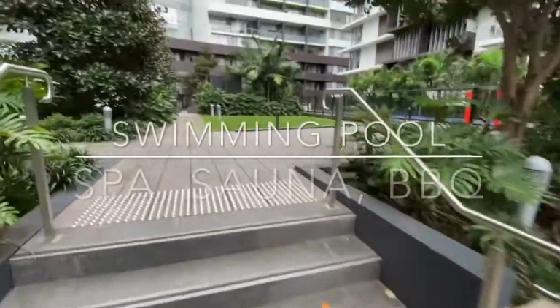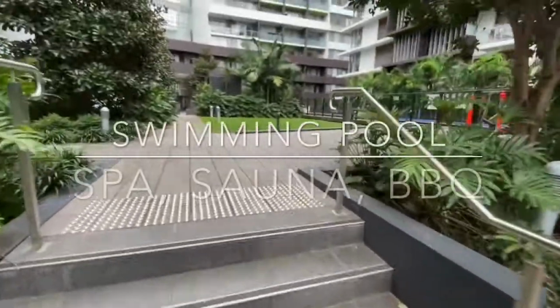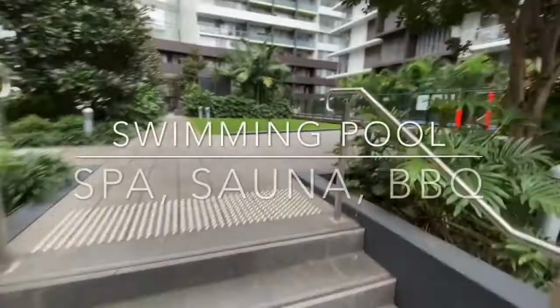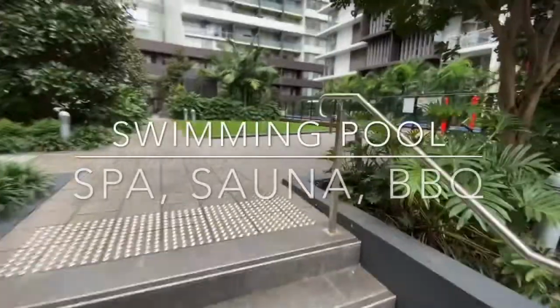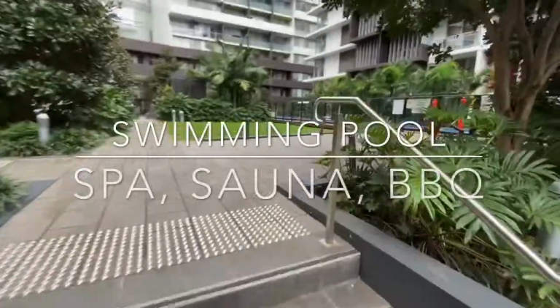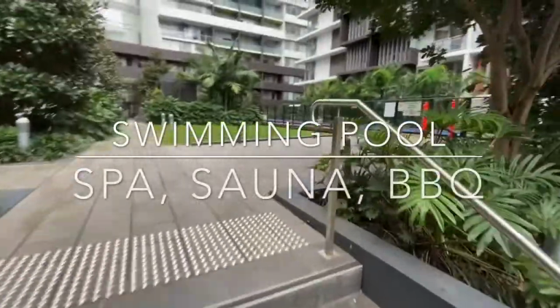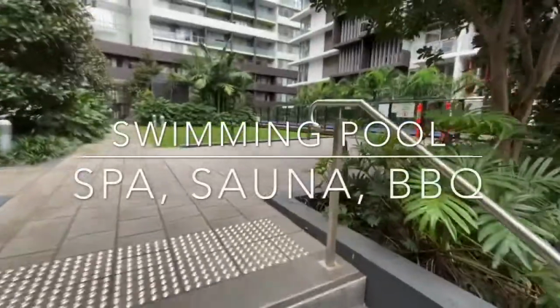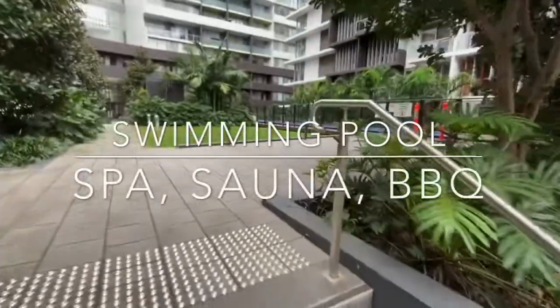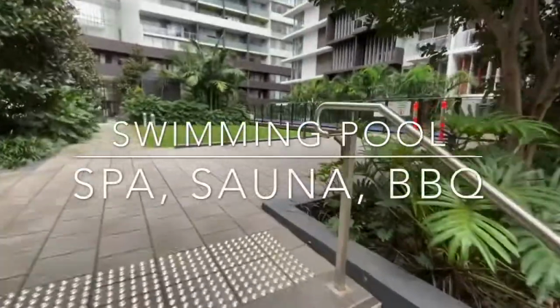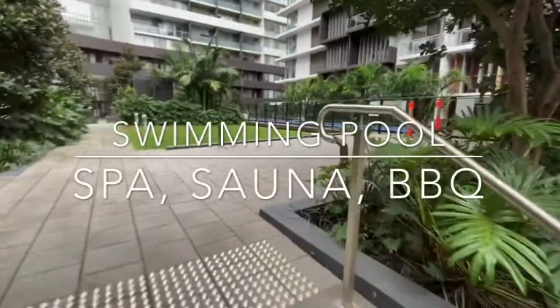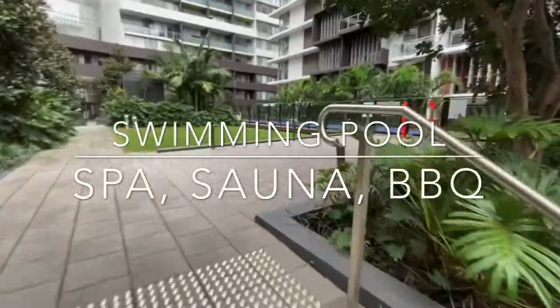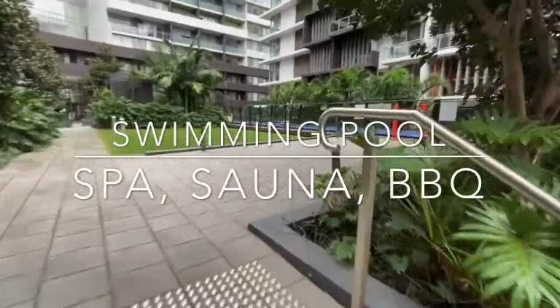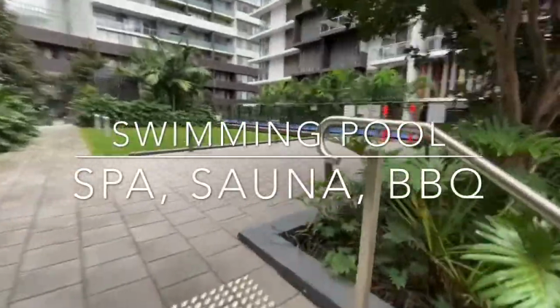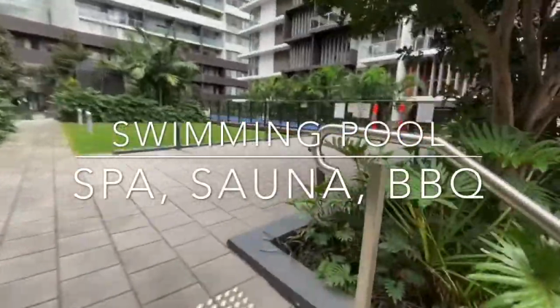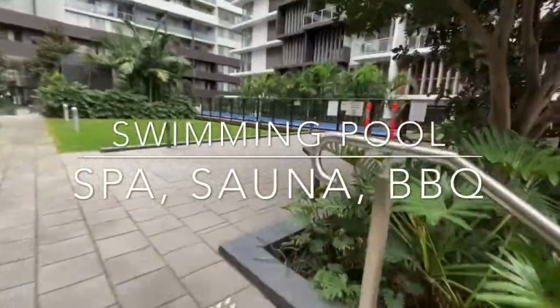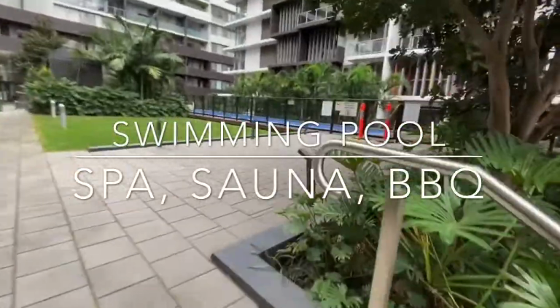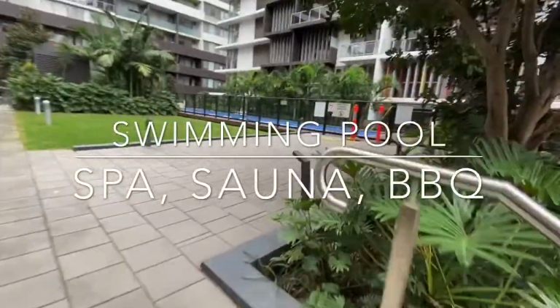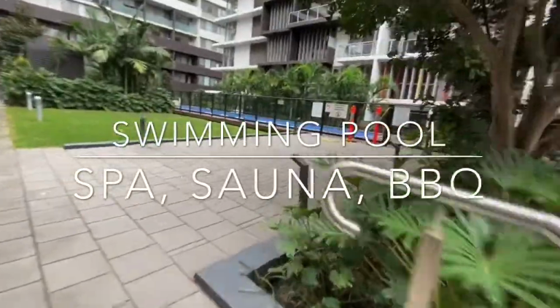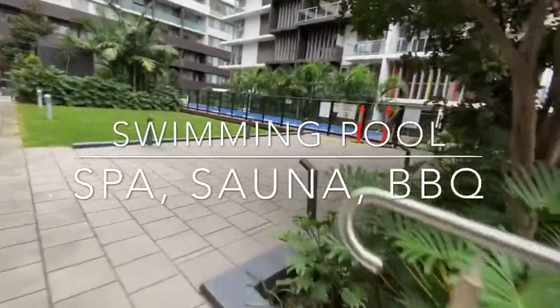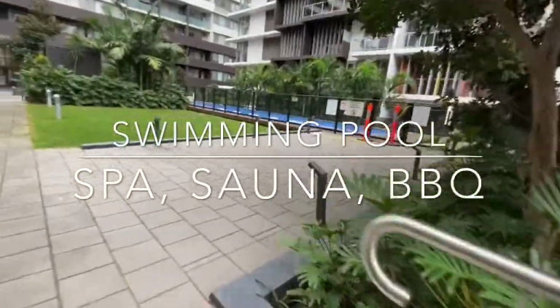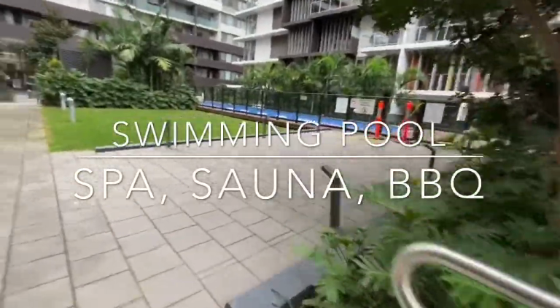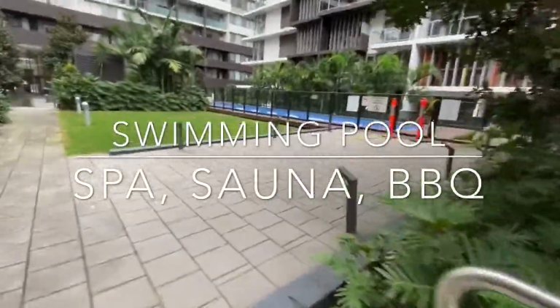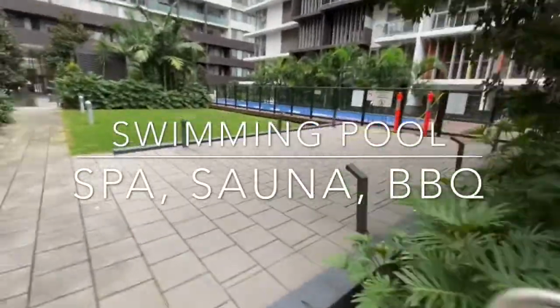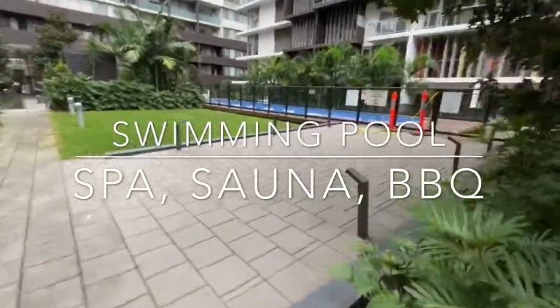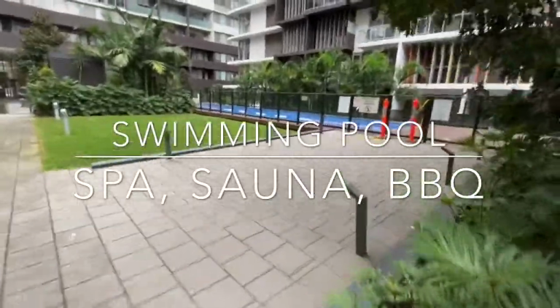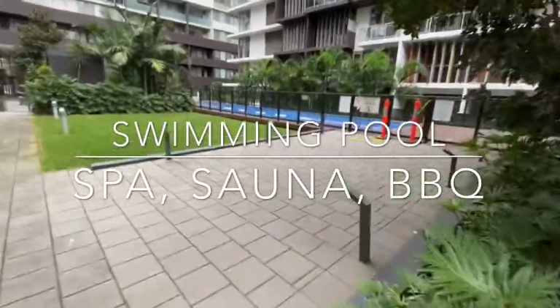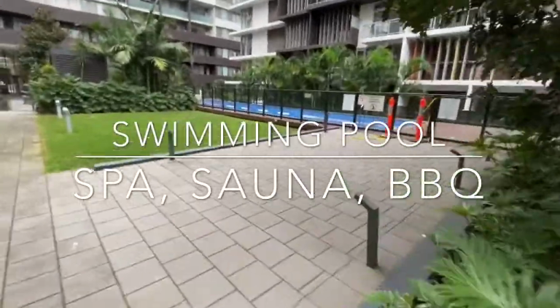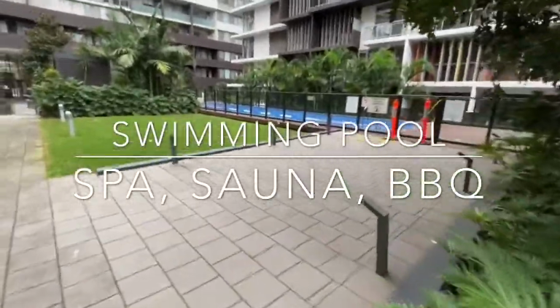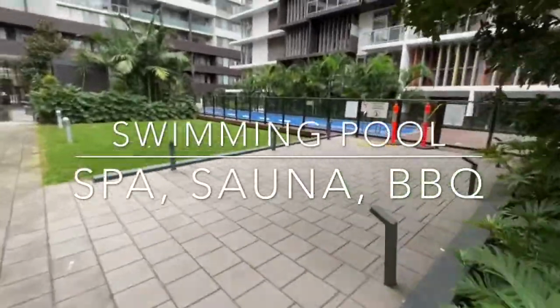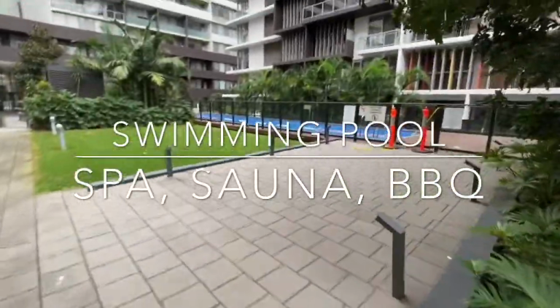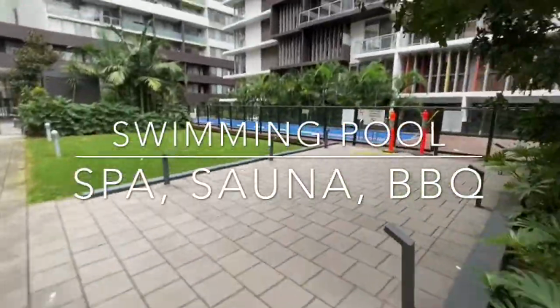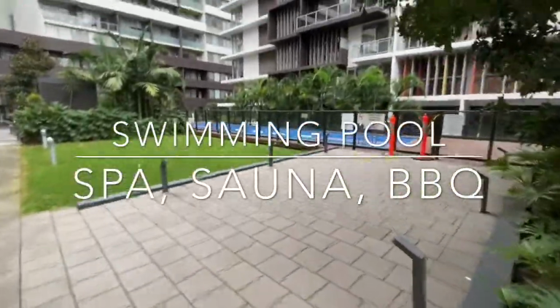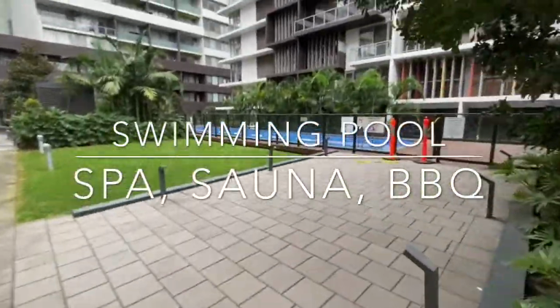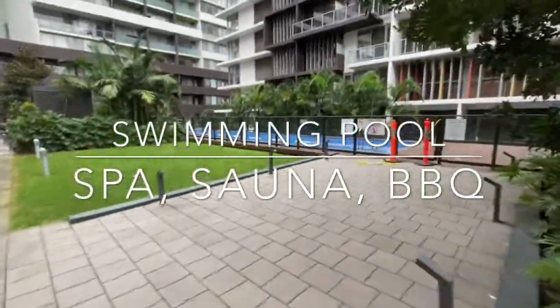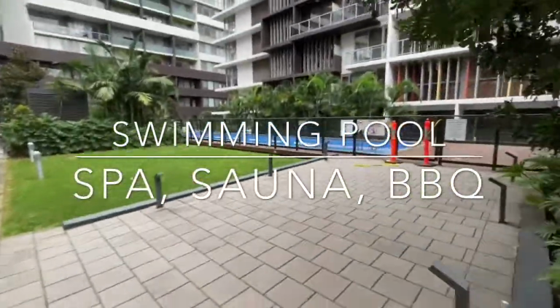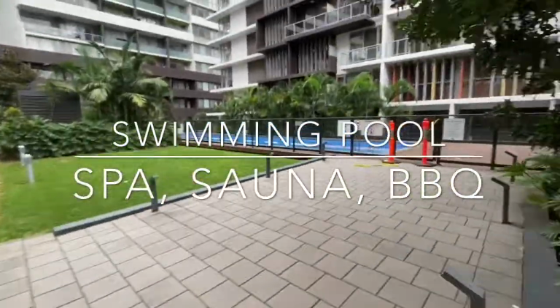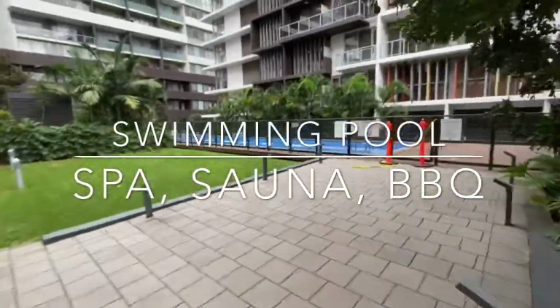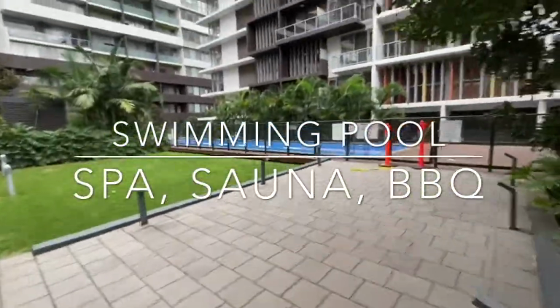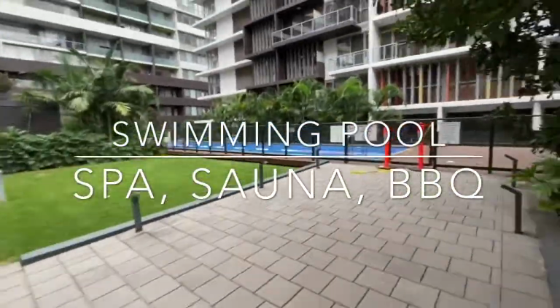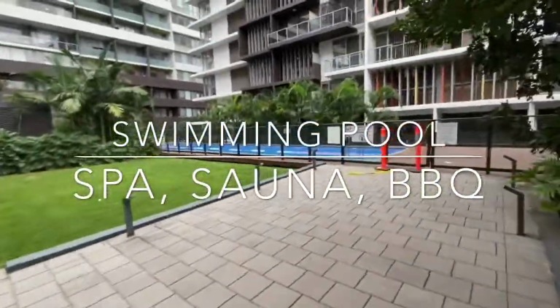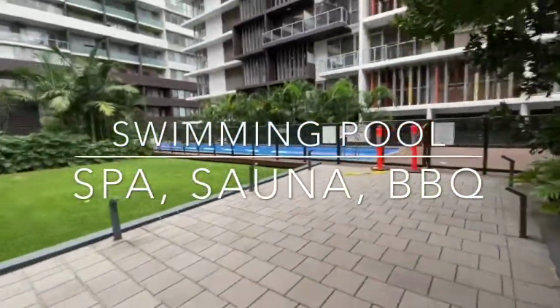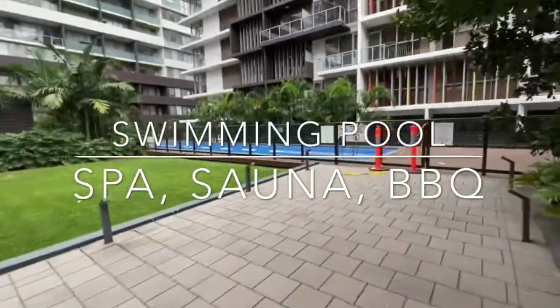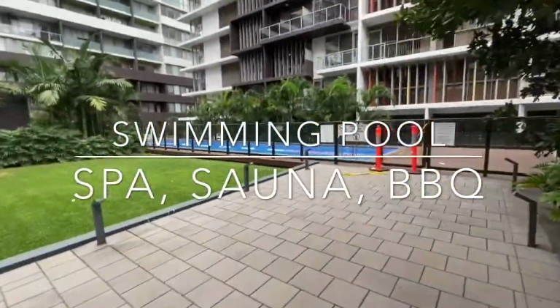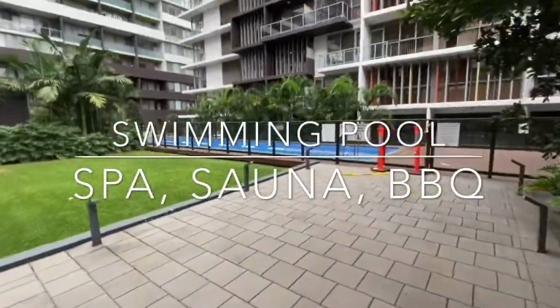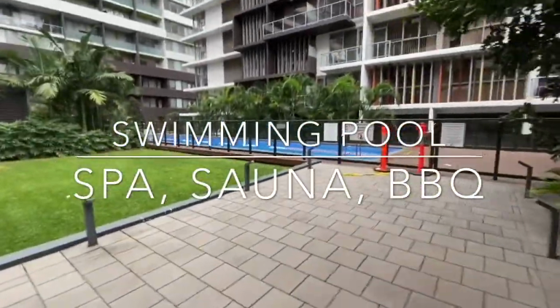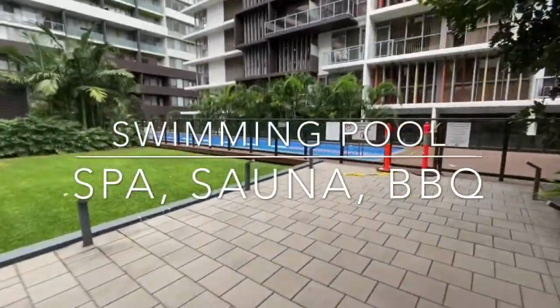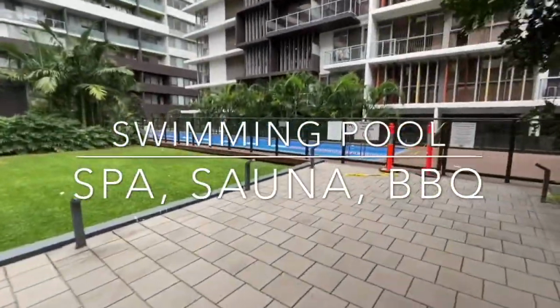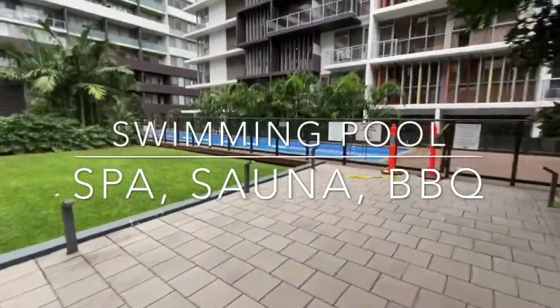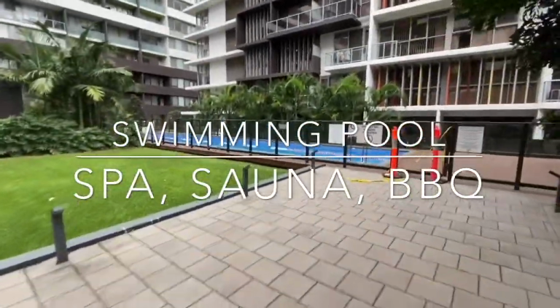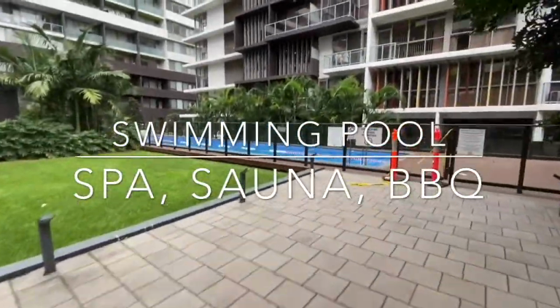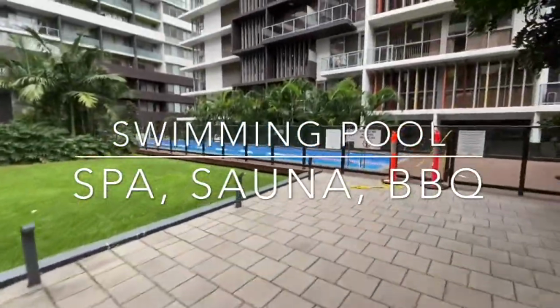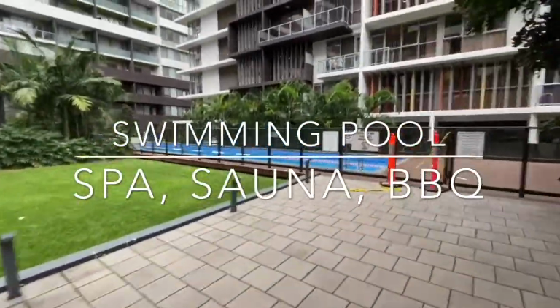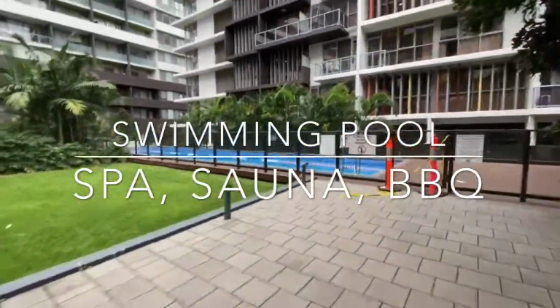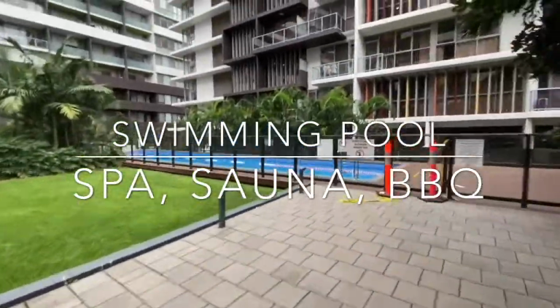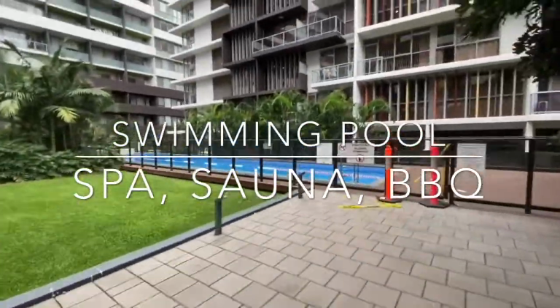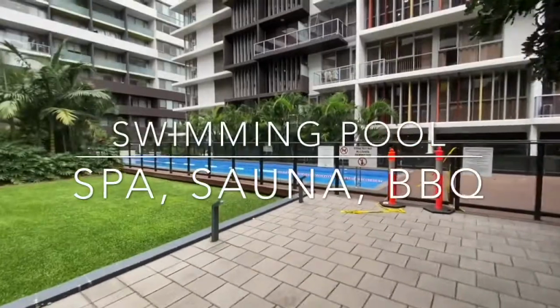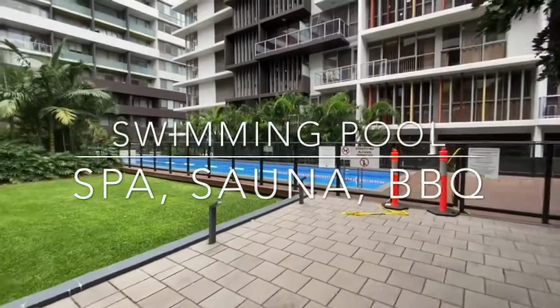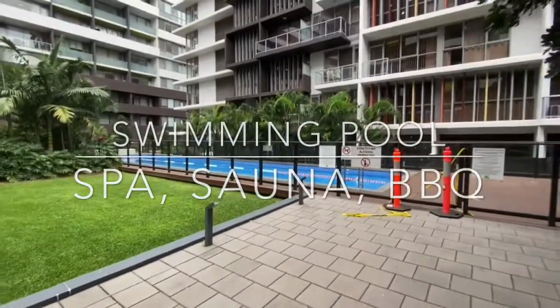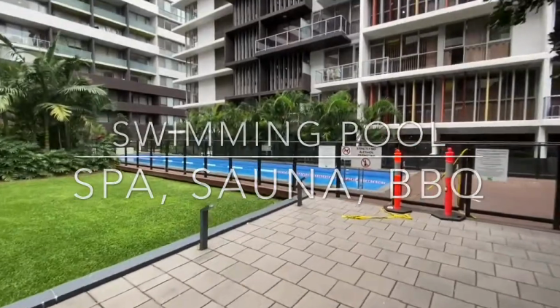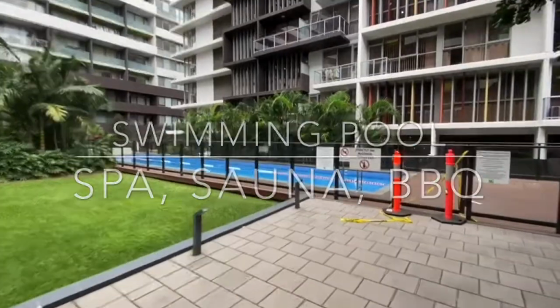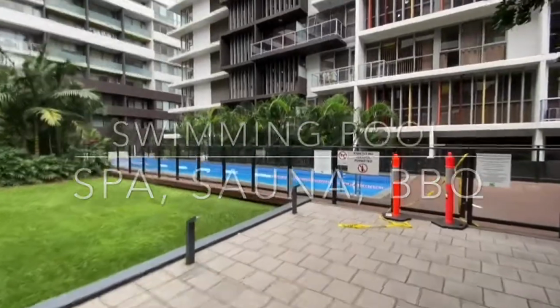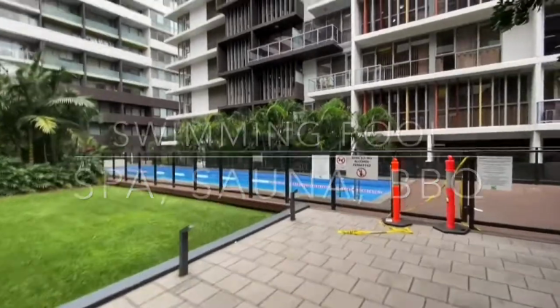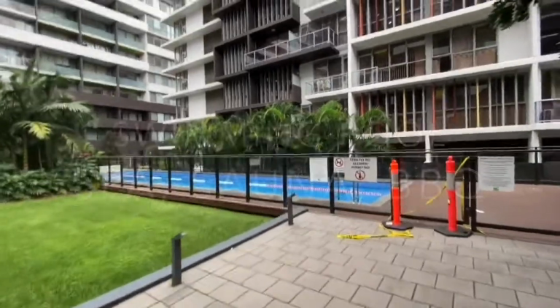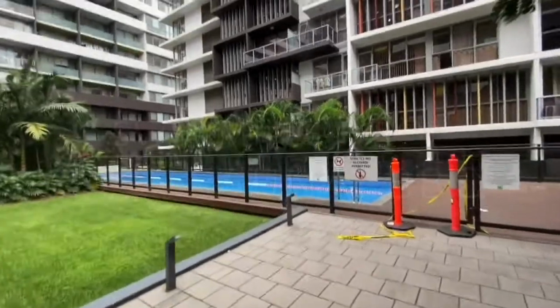There's a beautiful pool as well for your use. Thanks.